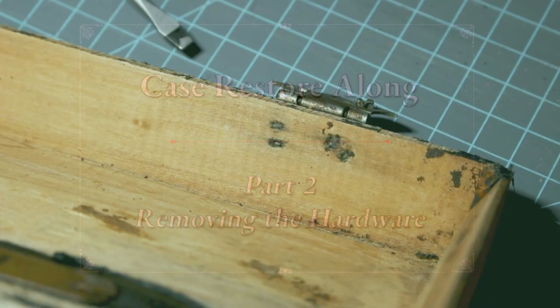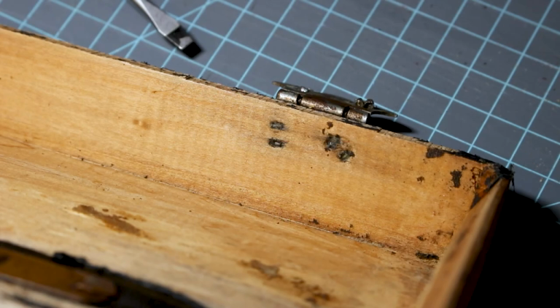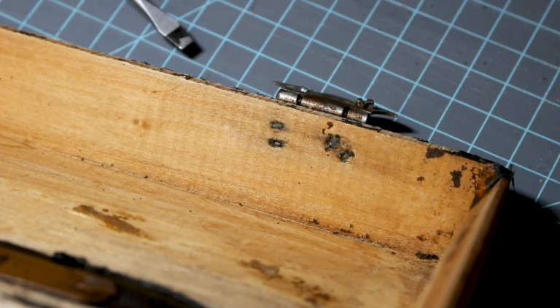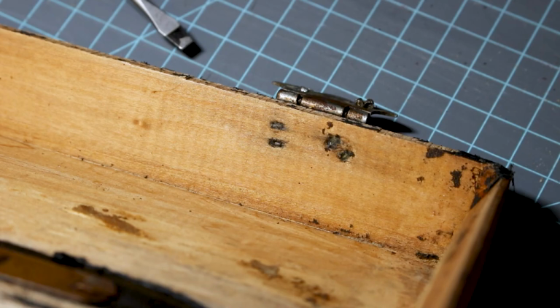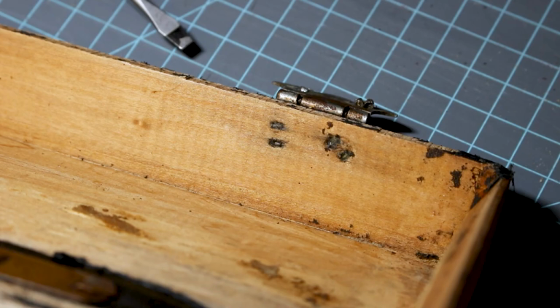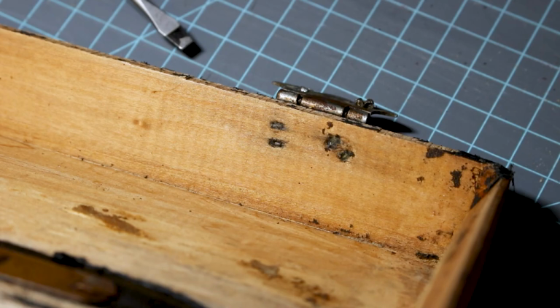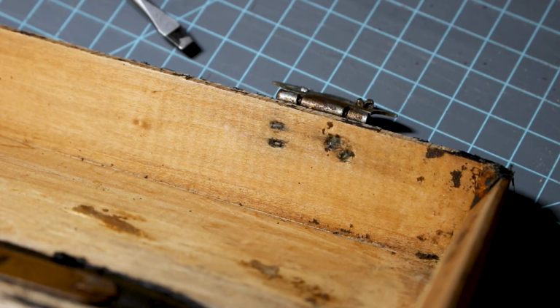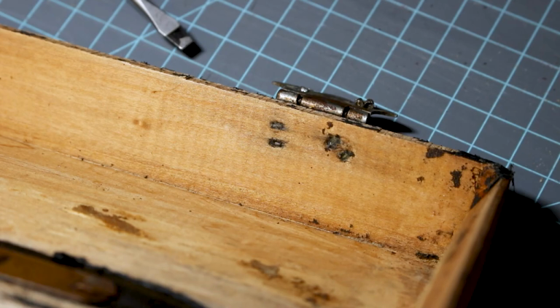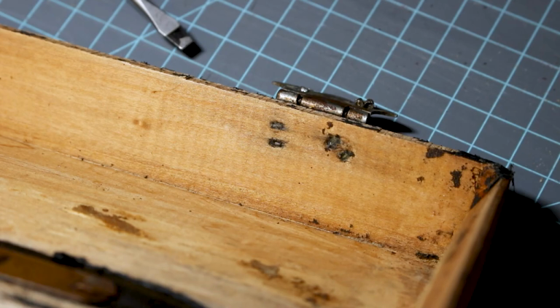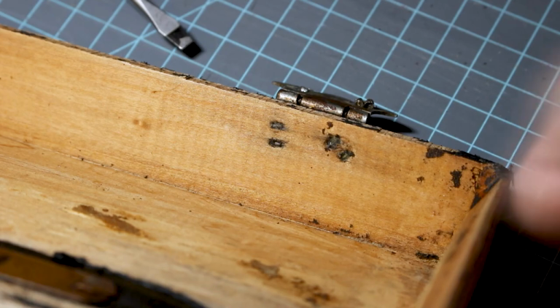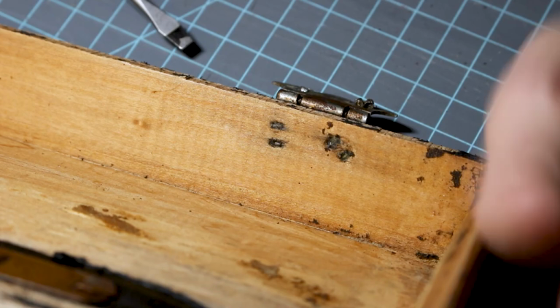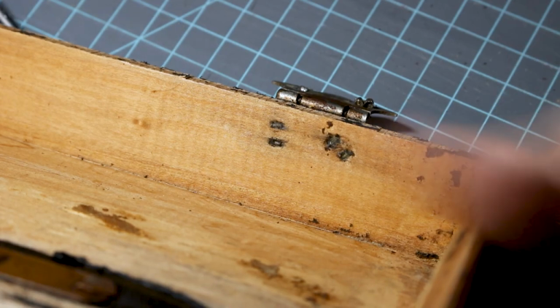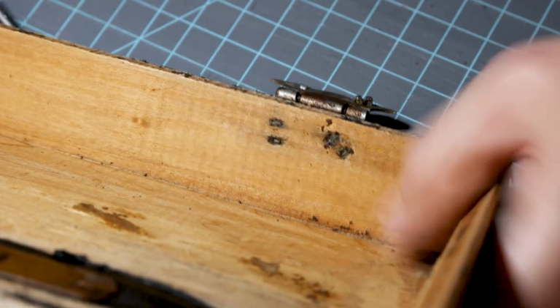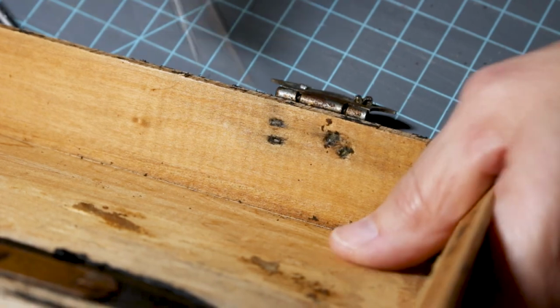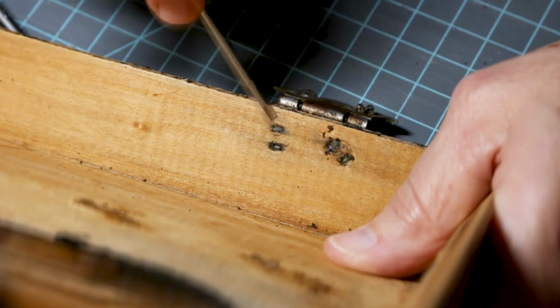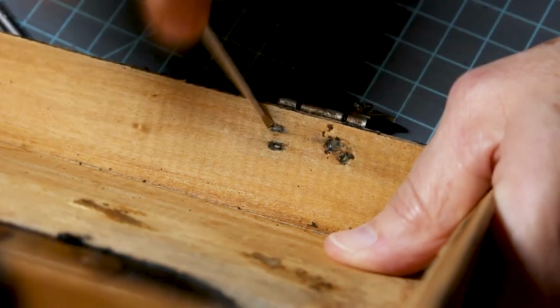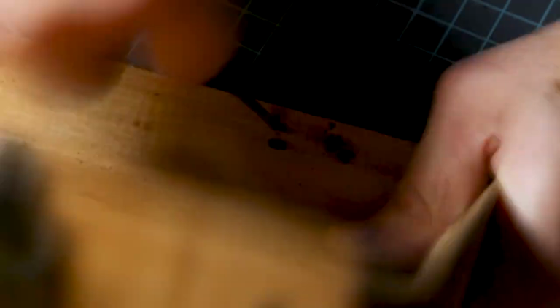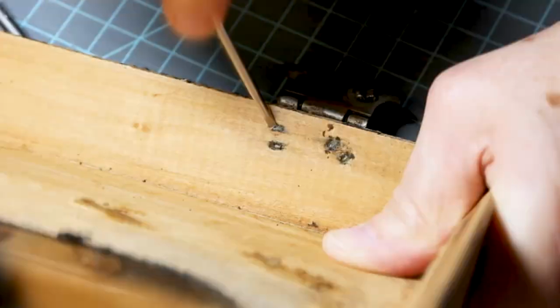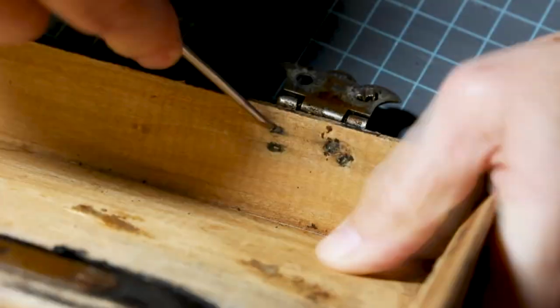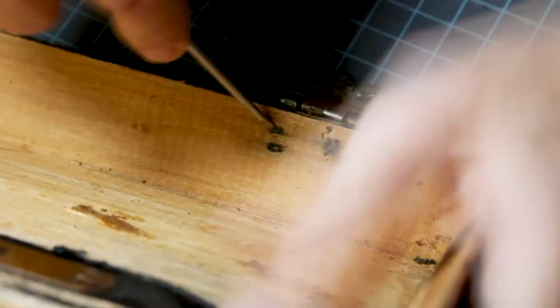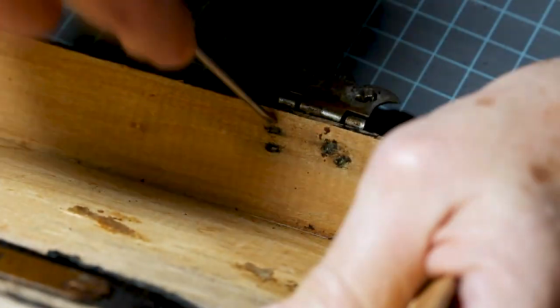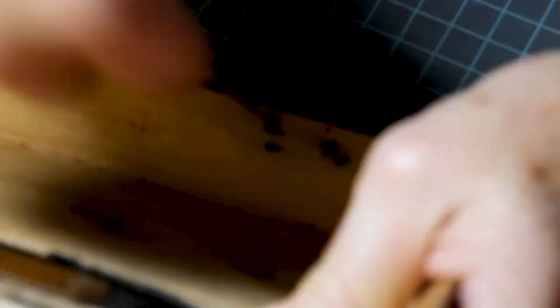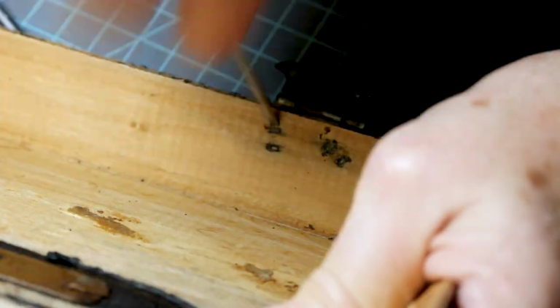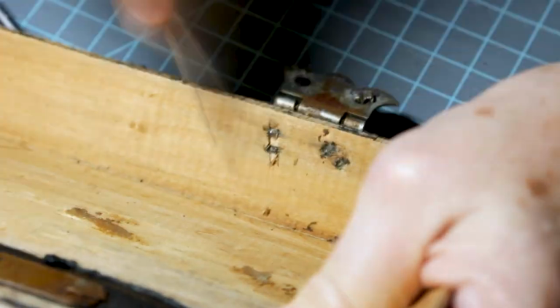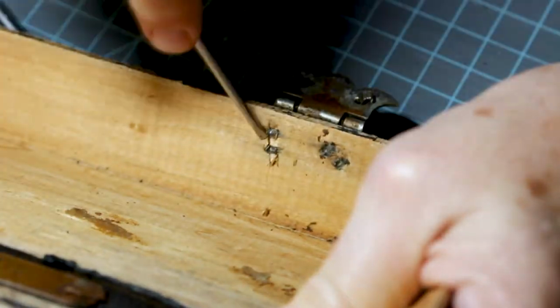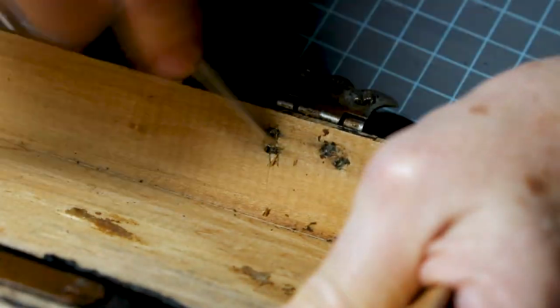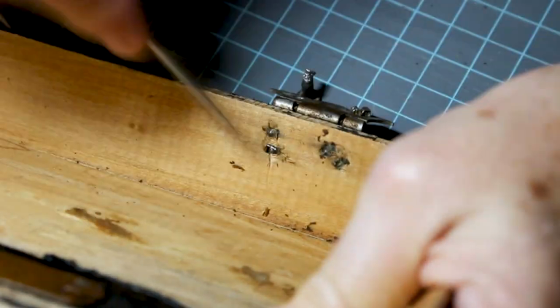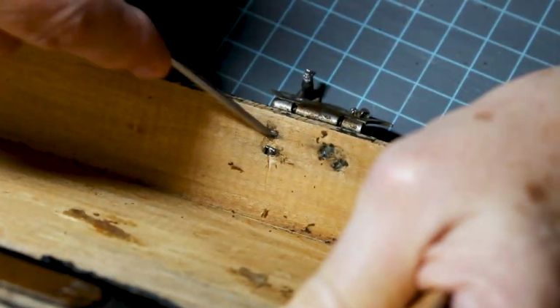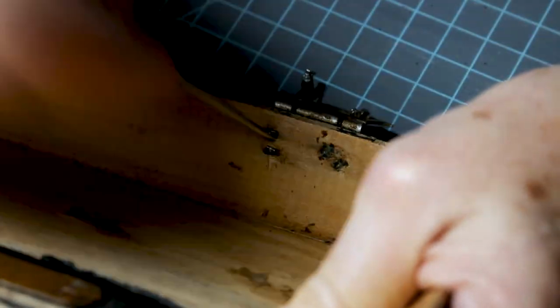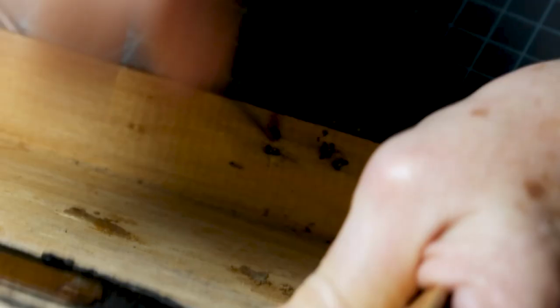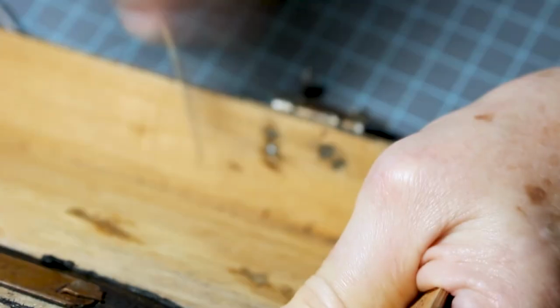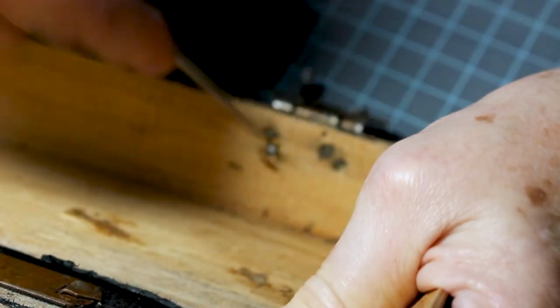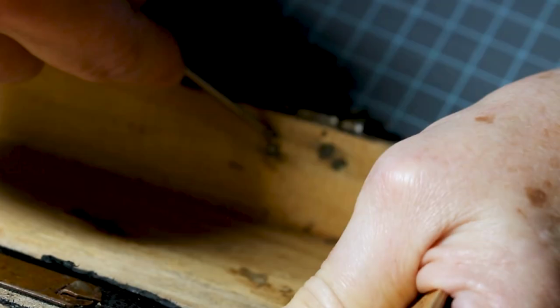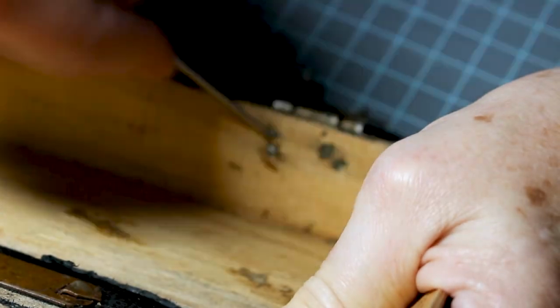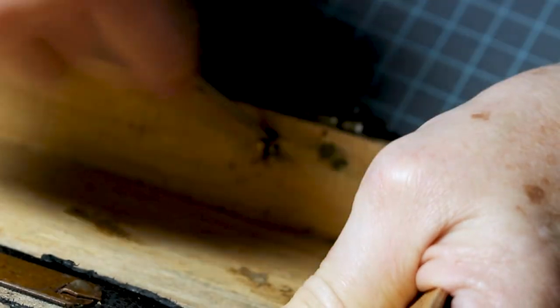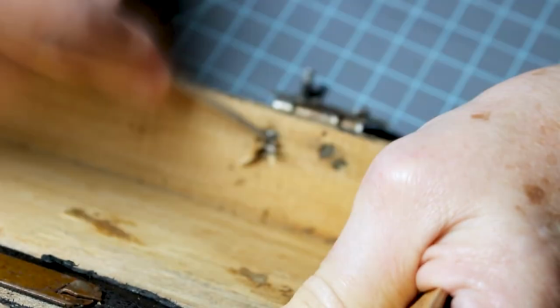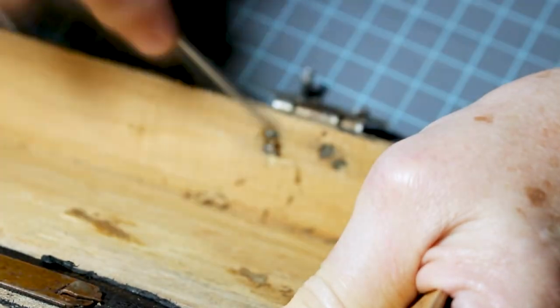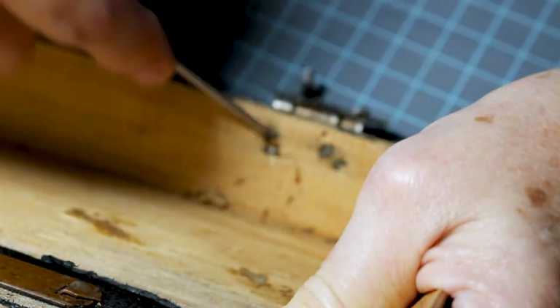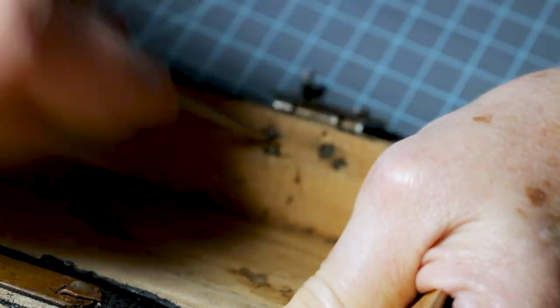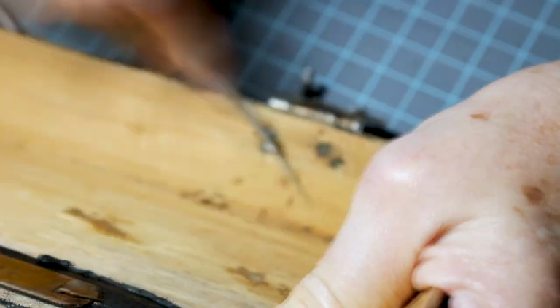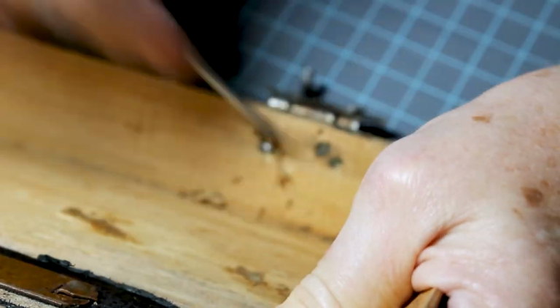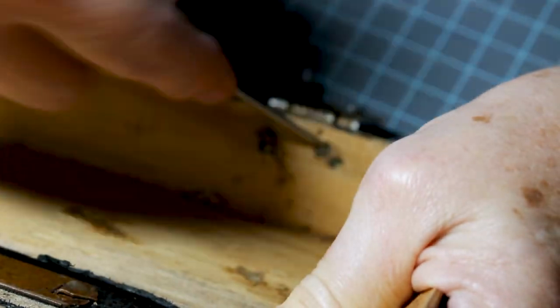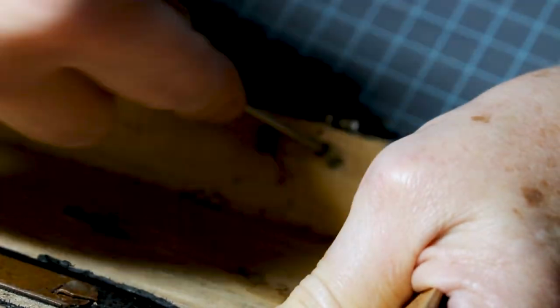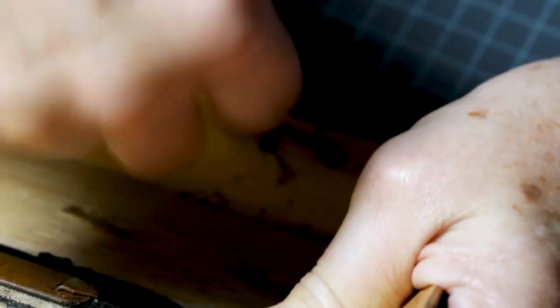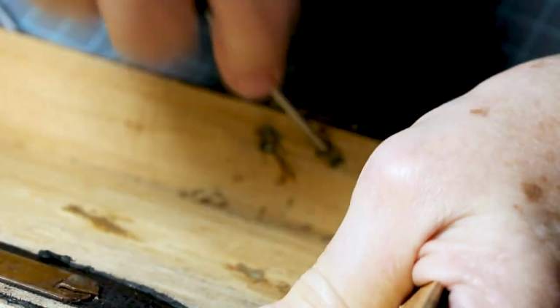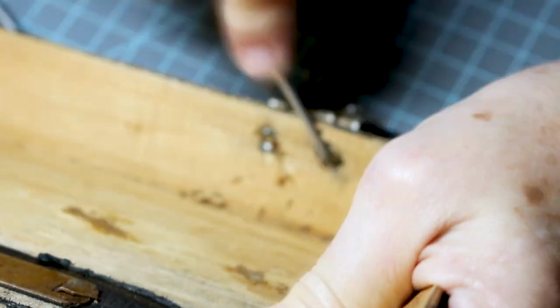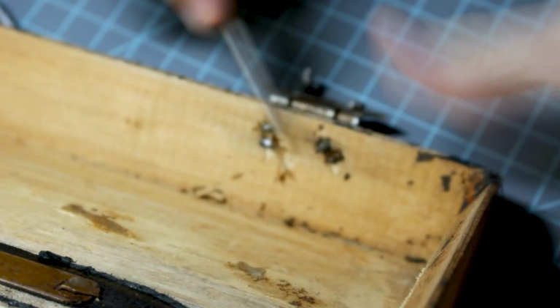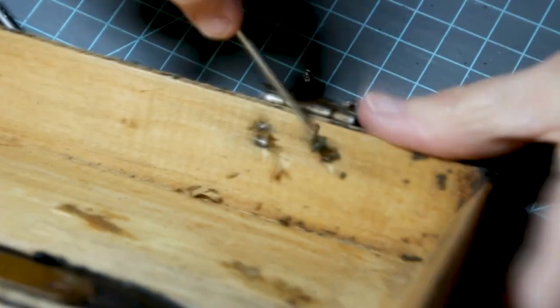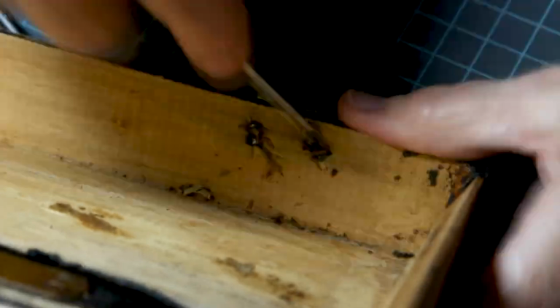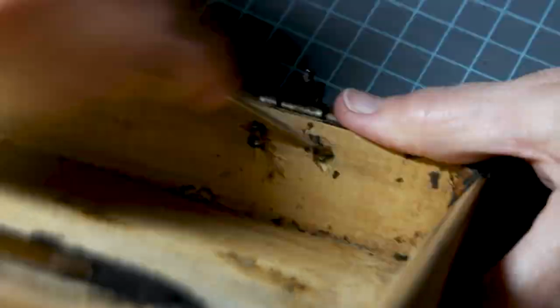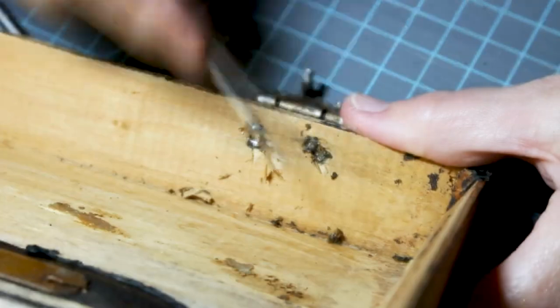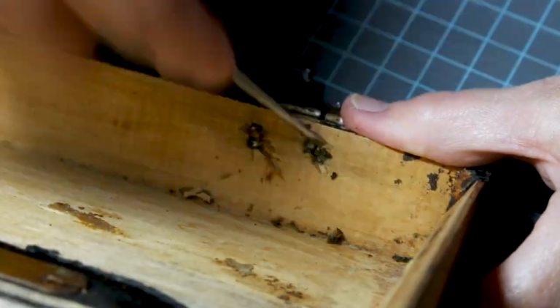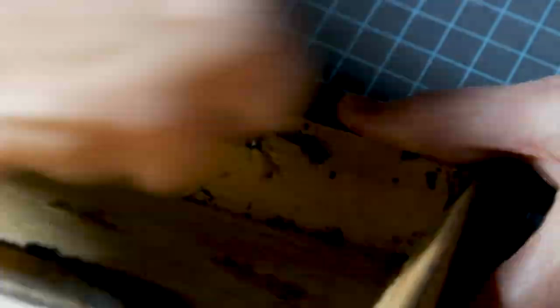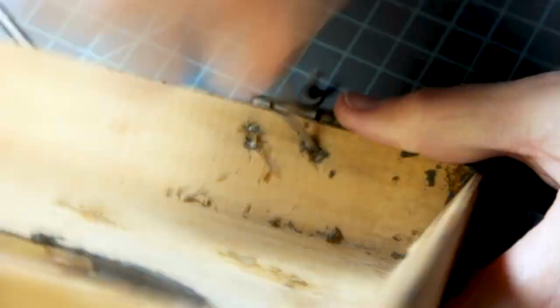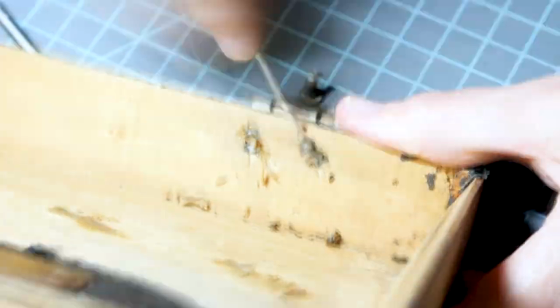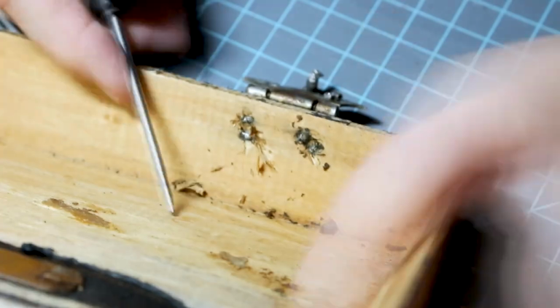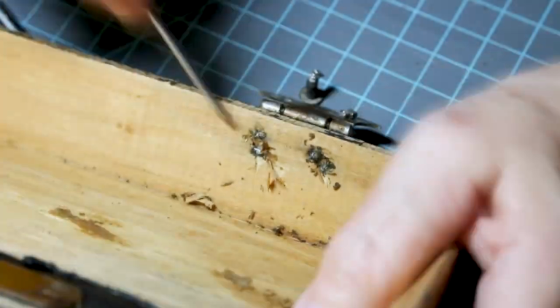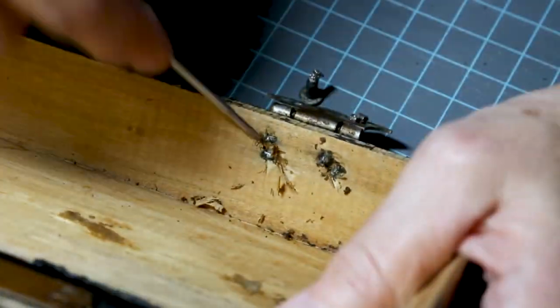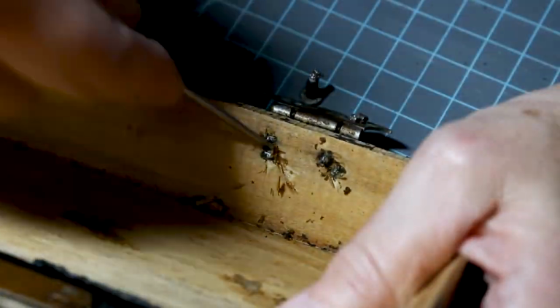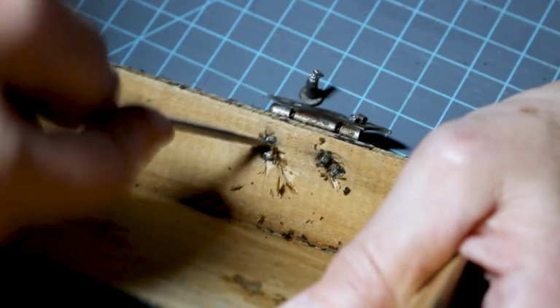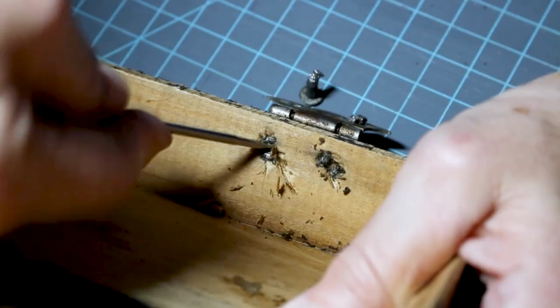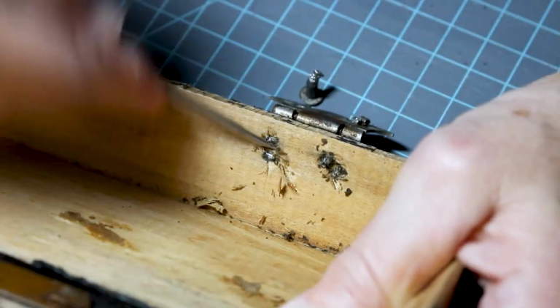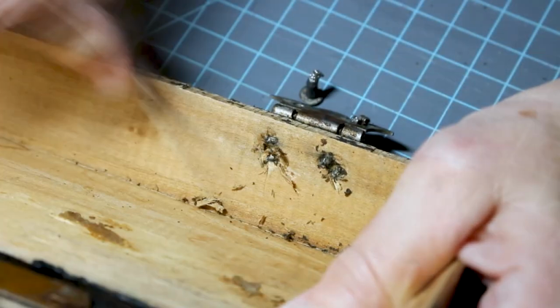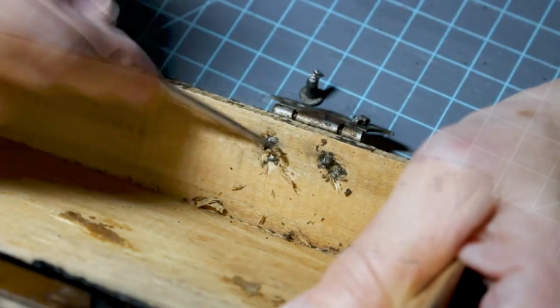I'm ready to start removing the hardware. The tools I'll be using will be a screwdriver and needle nose pliers.